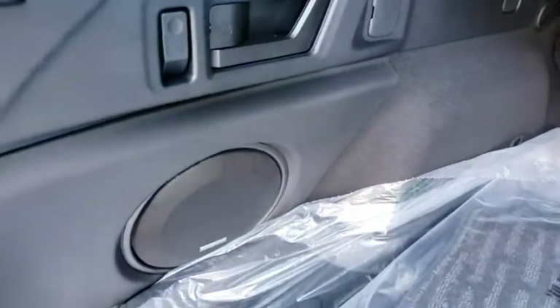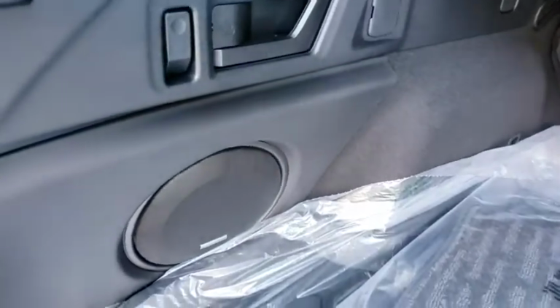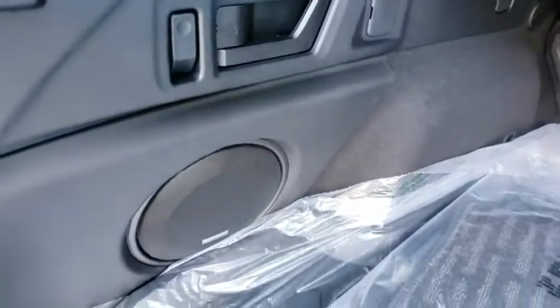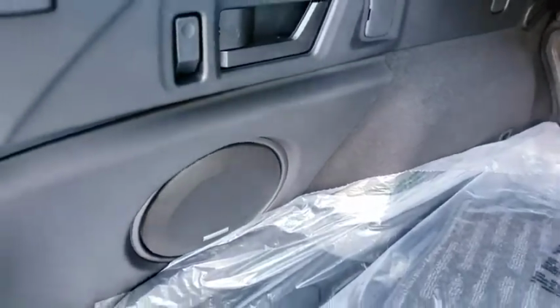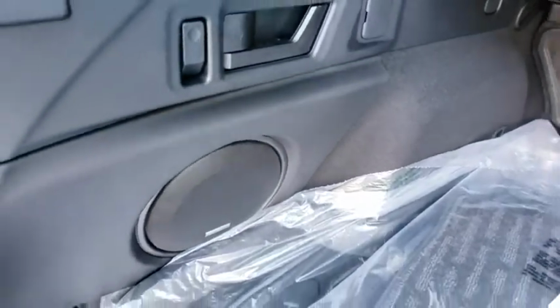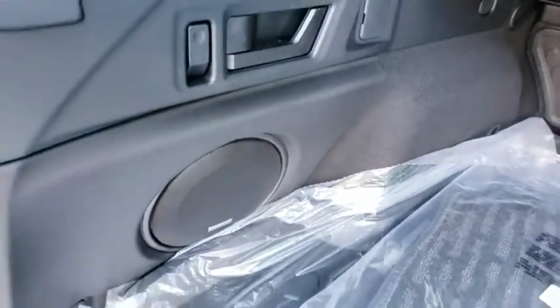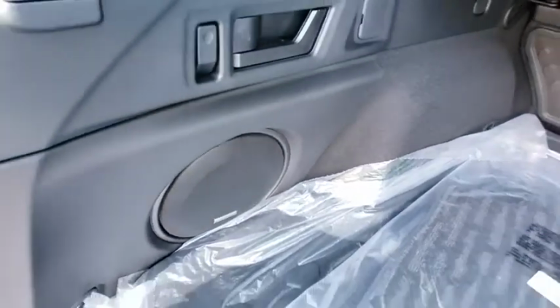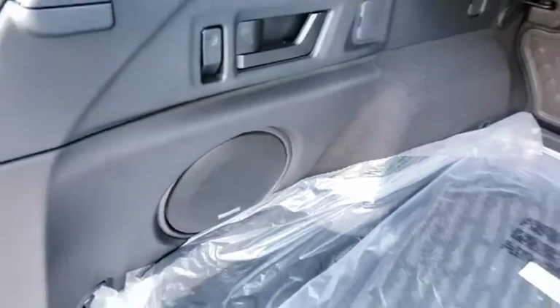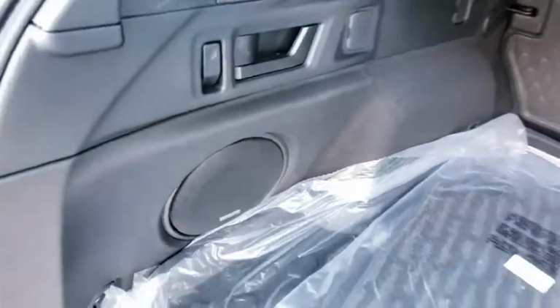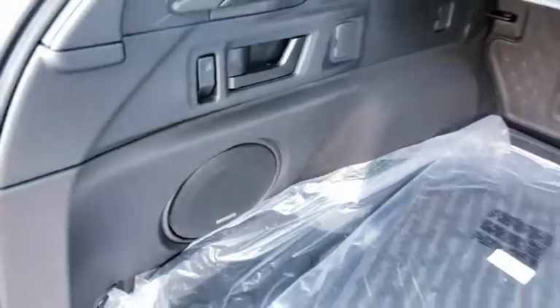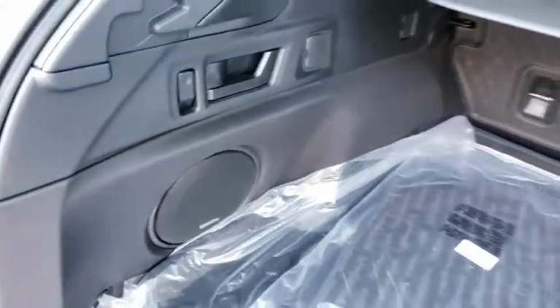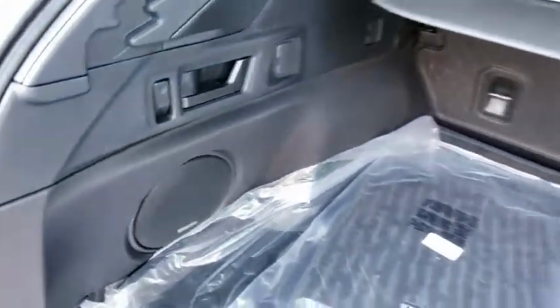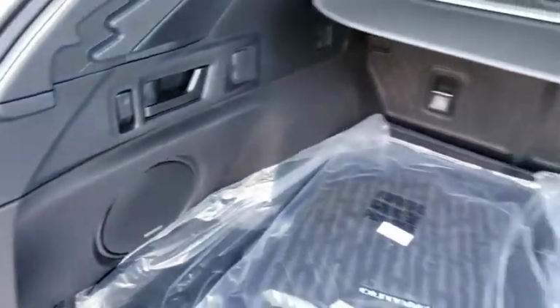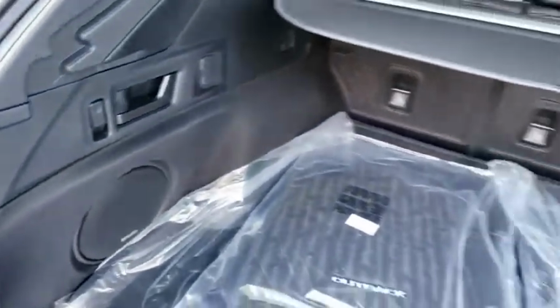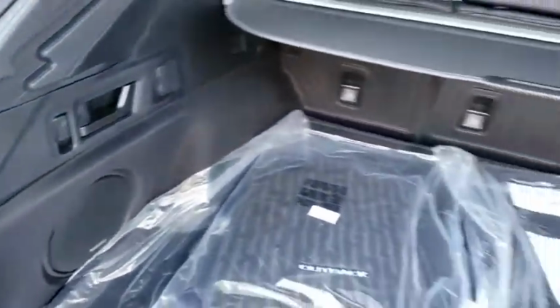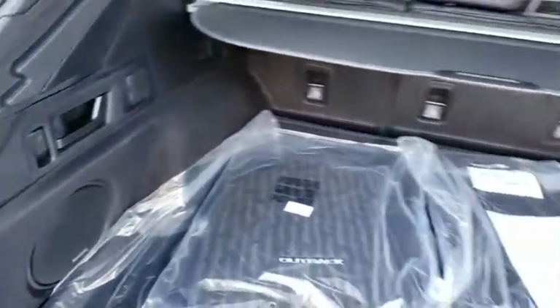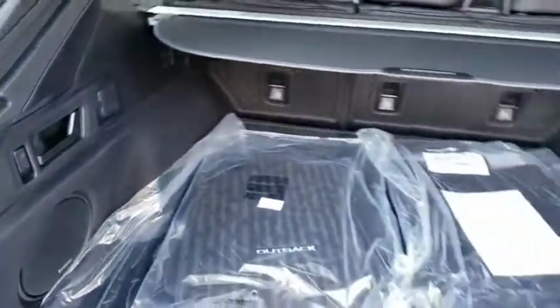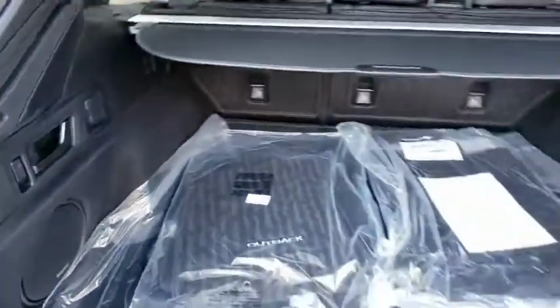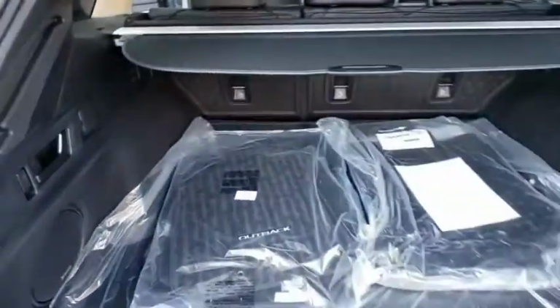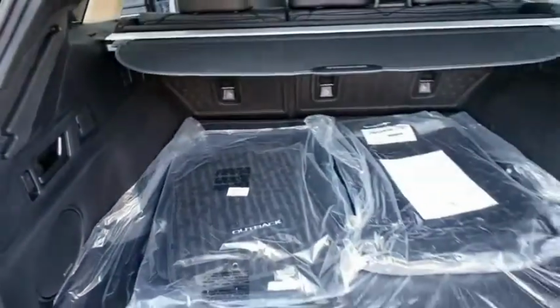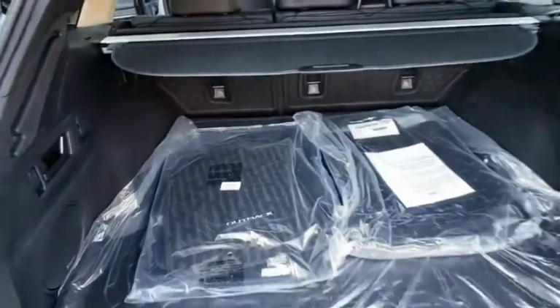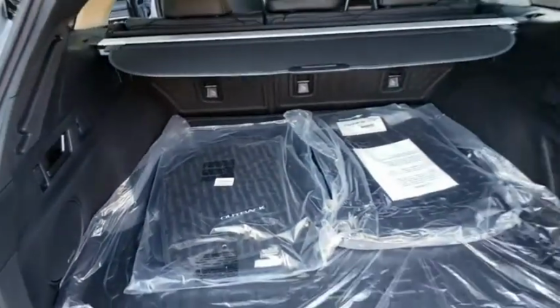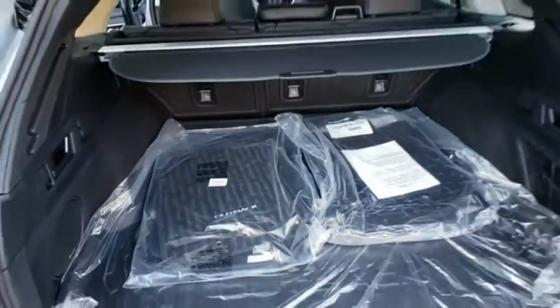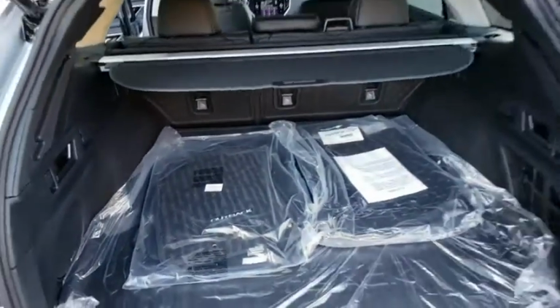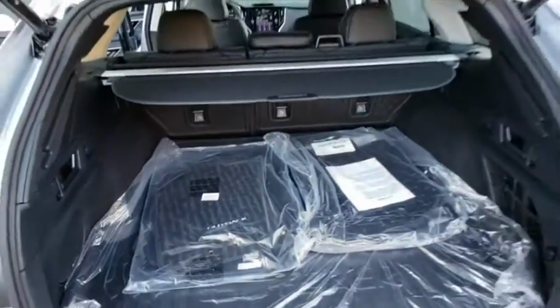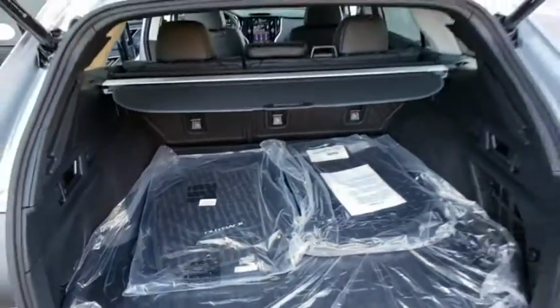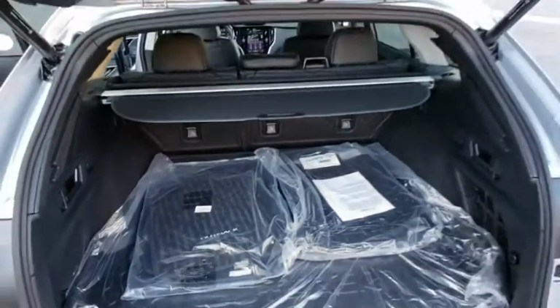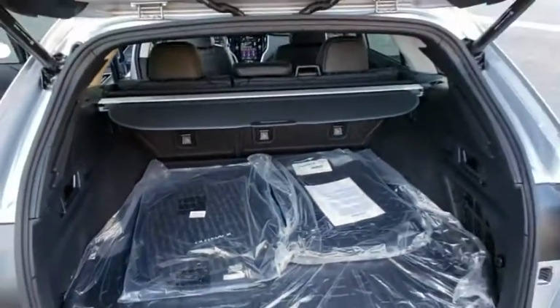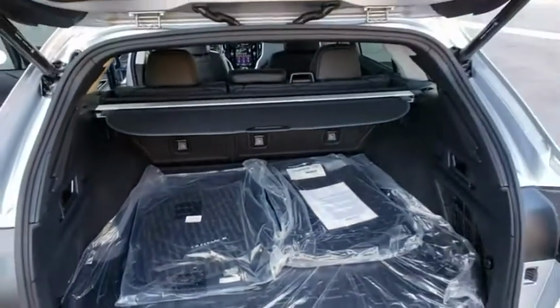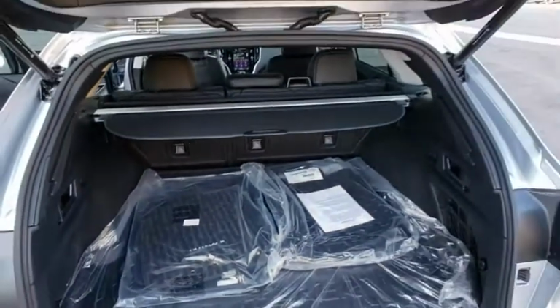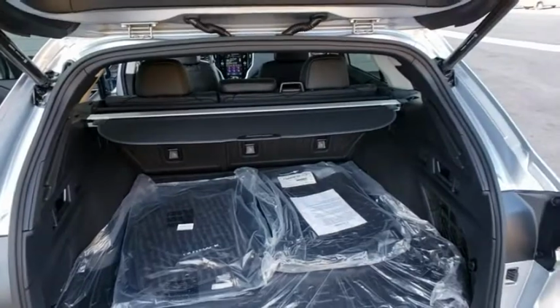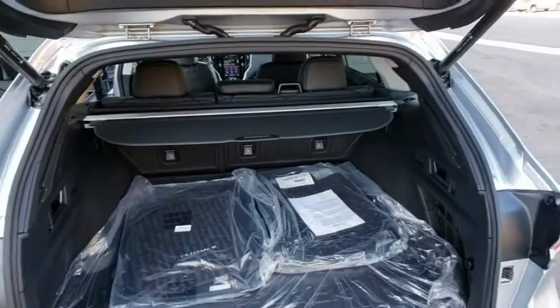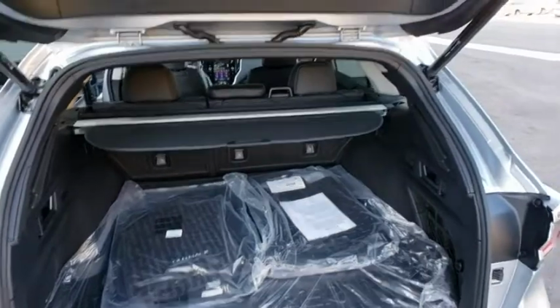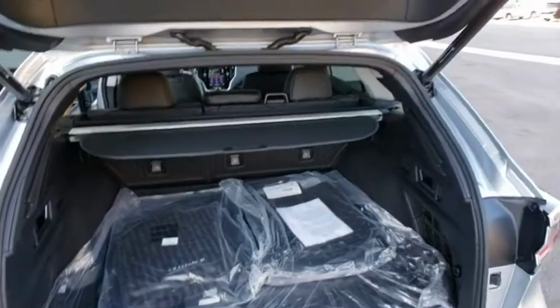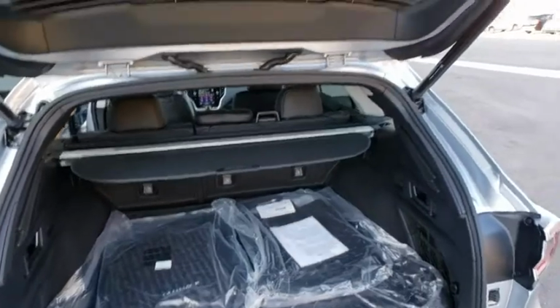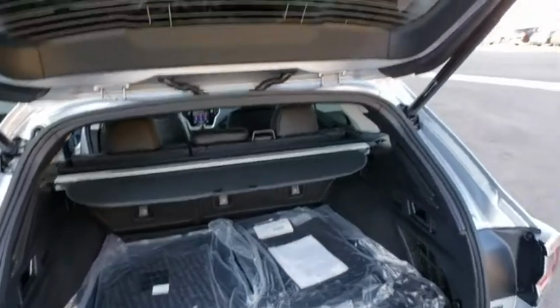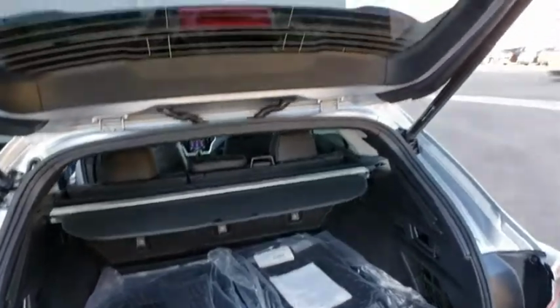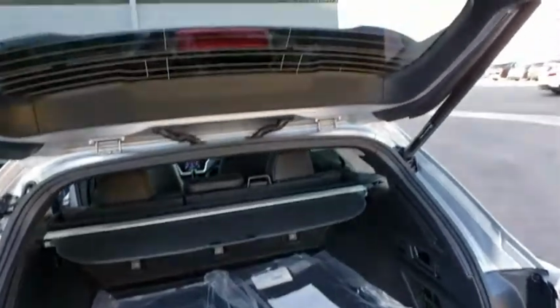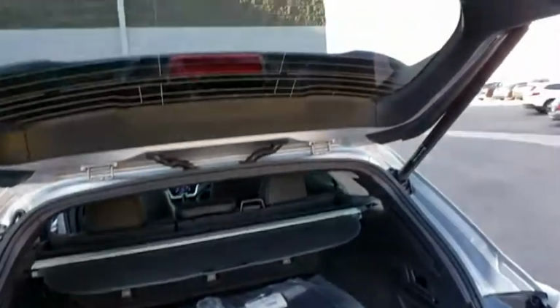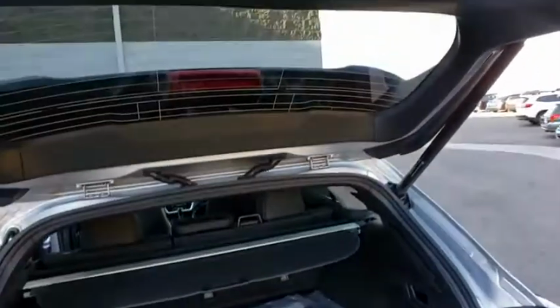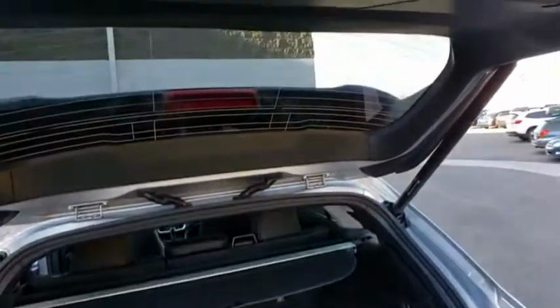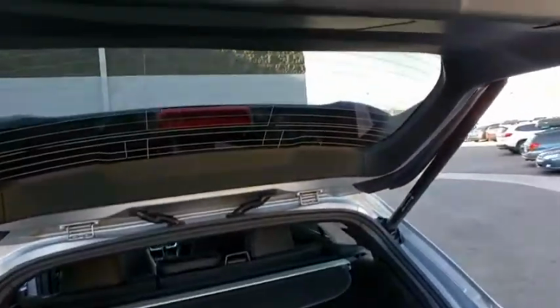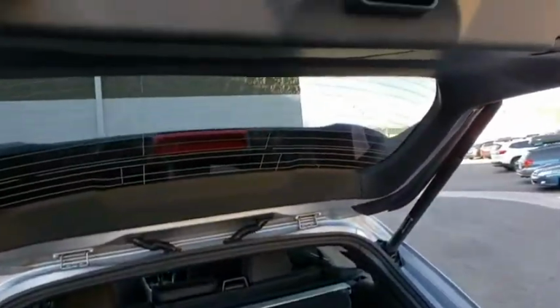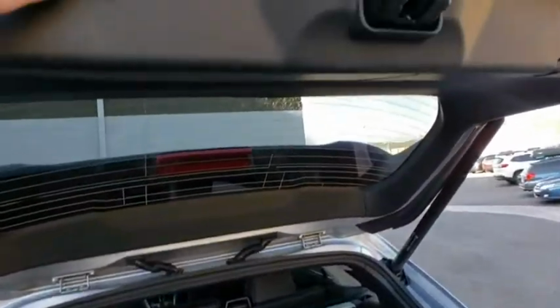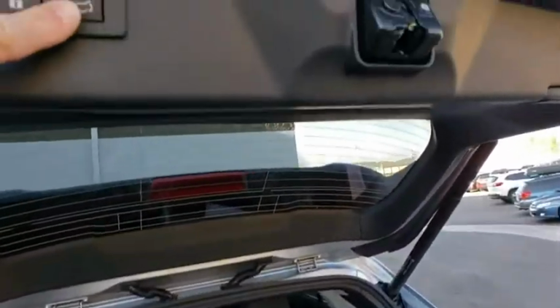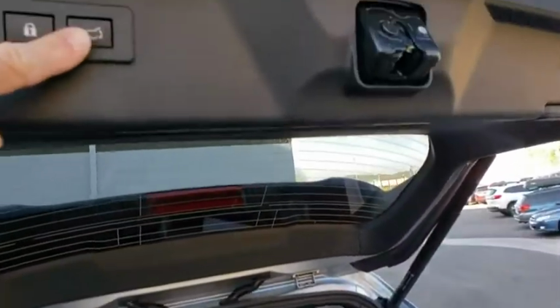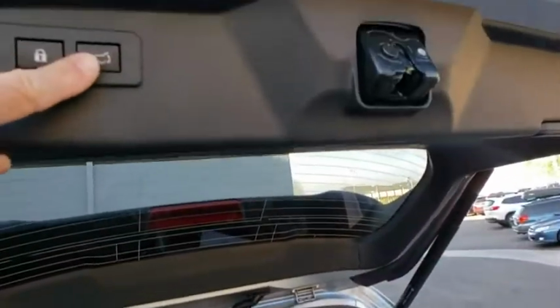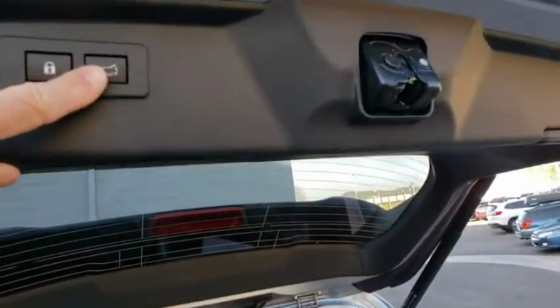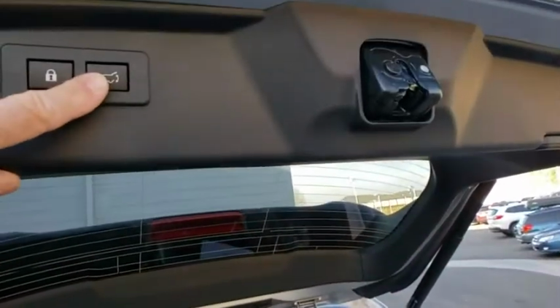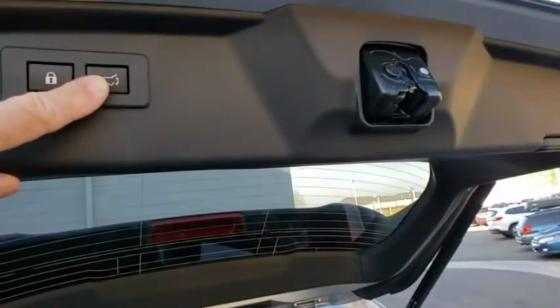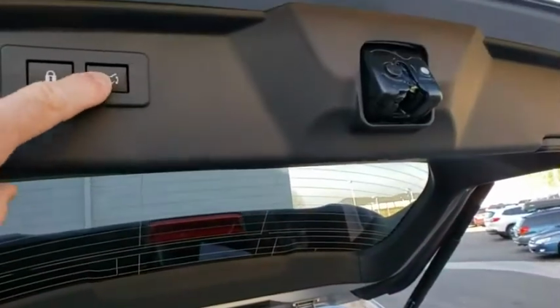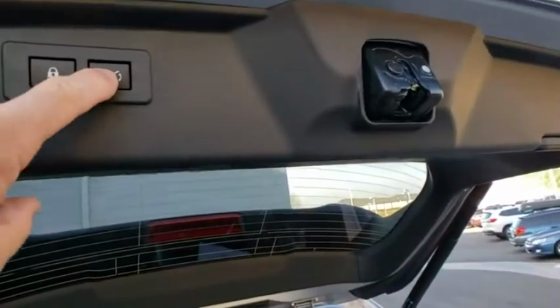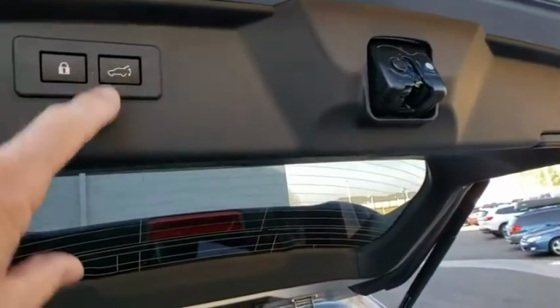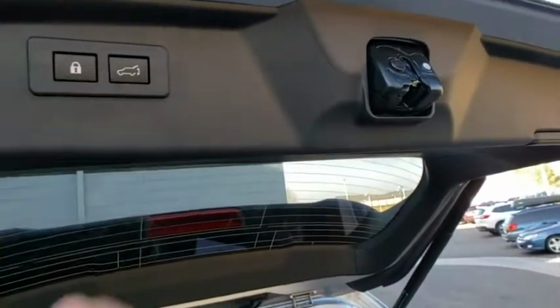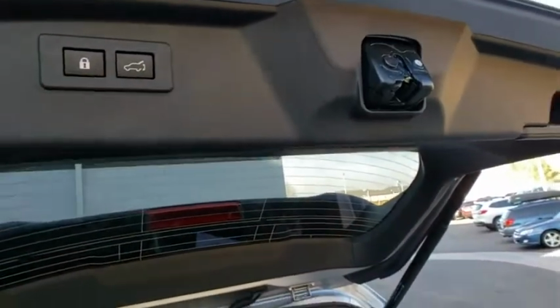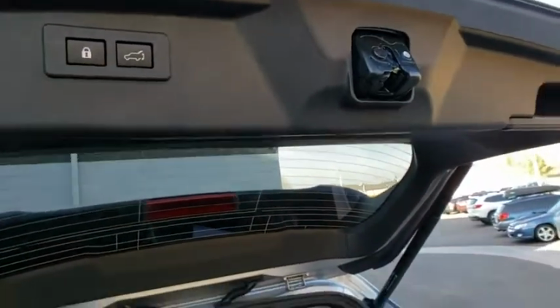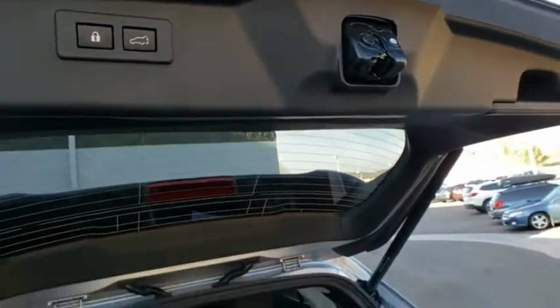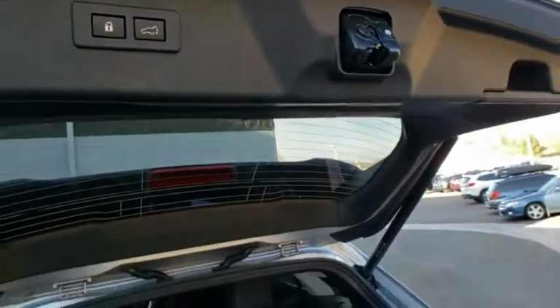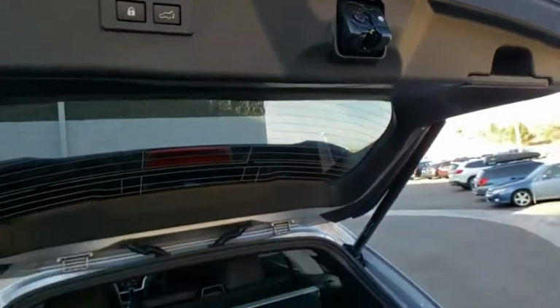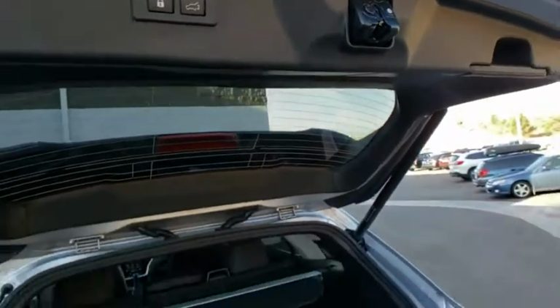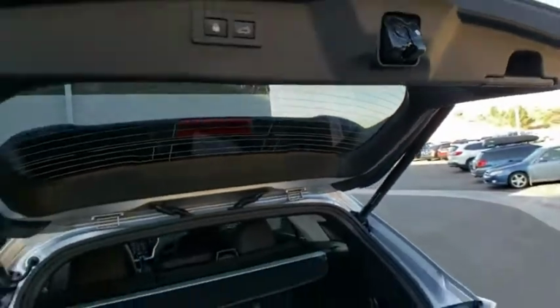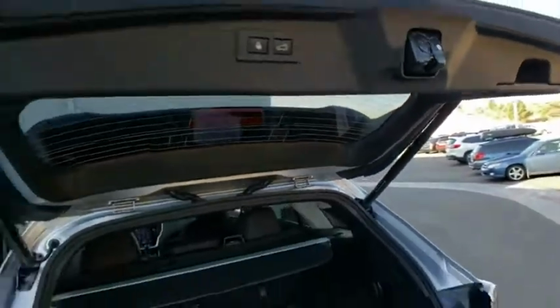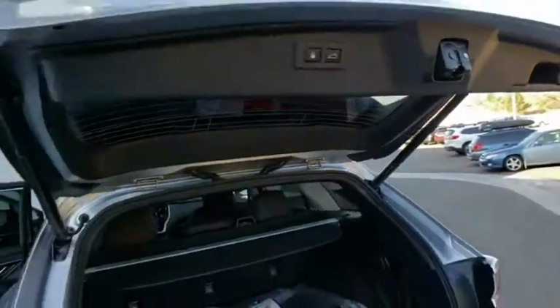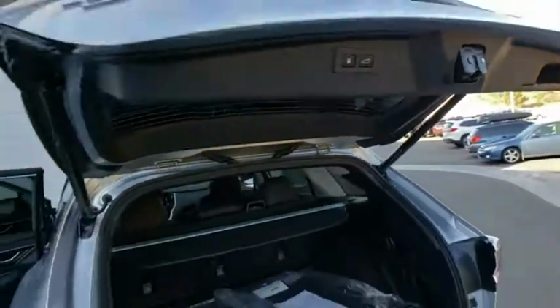Rear window defroster, security system, power windows, compass, trip computer, tachometer, panic alarm, overhead console, brake assist.